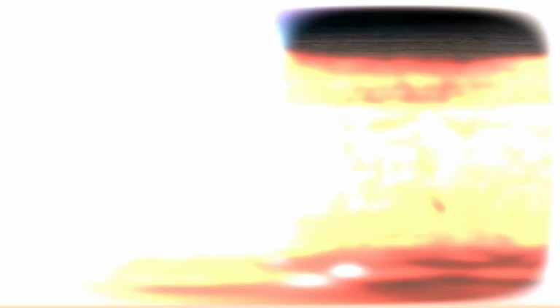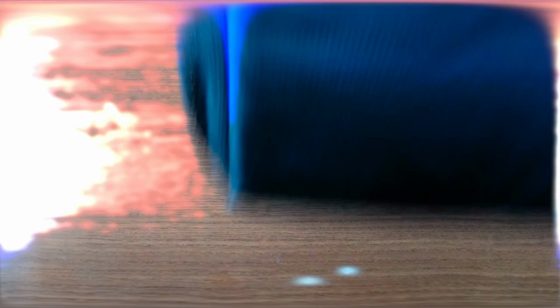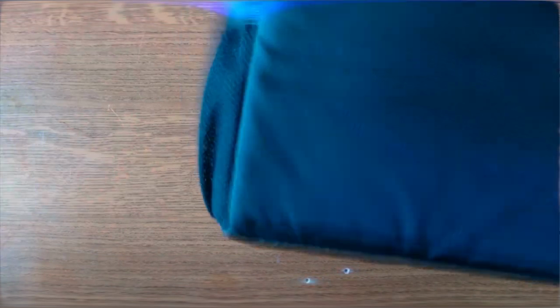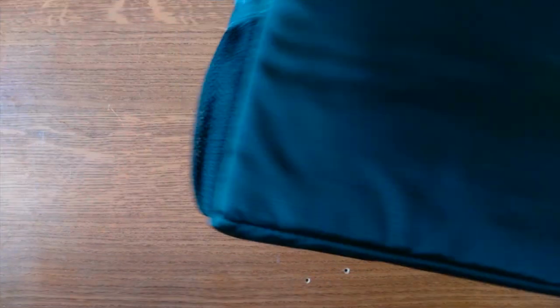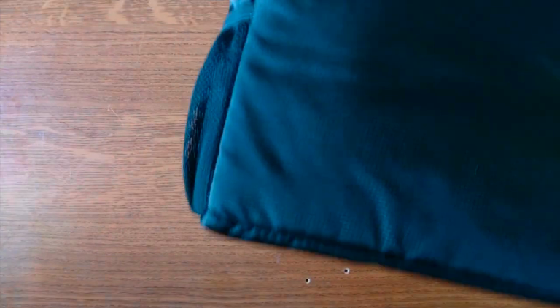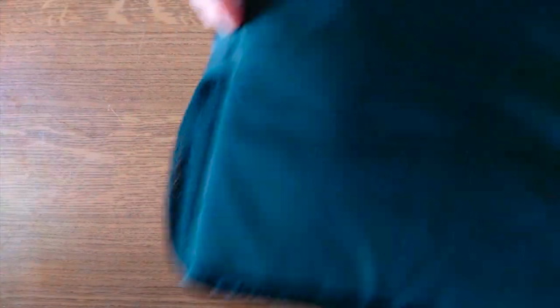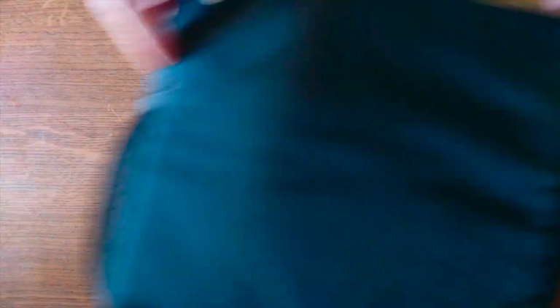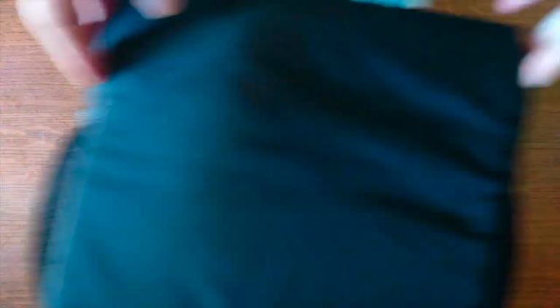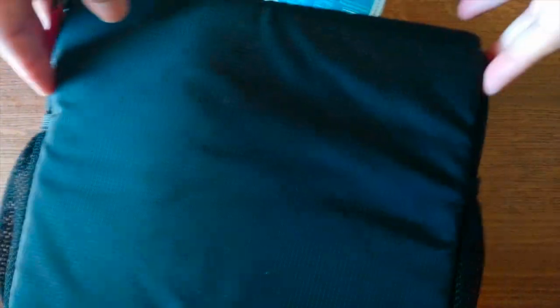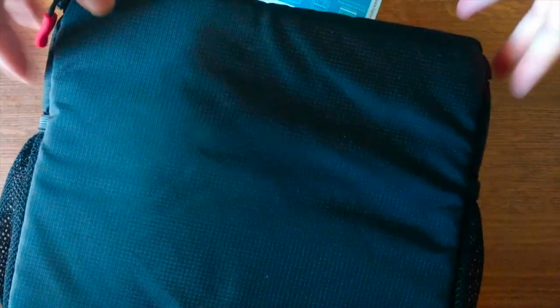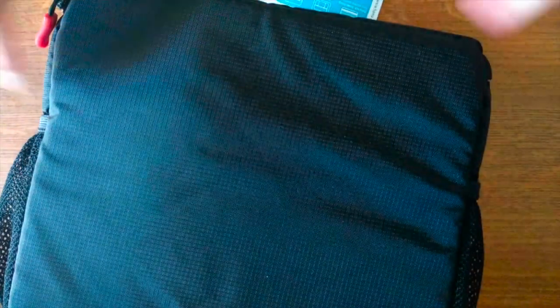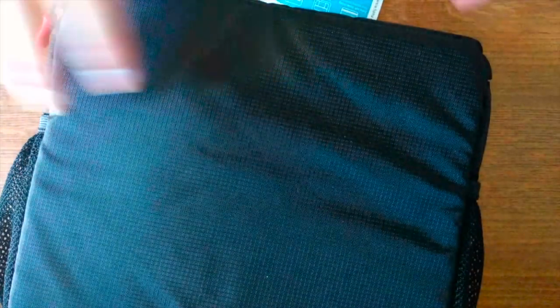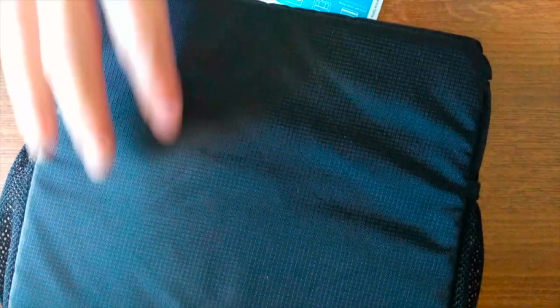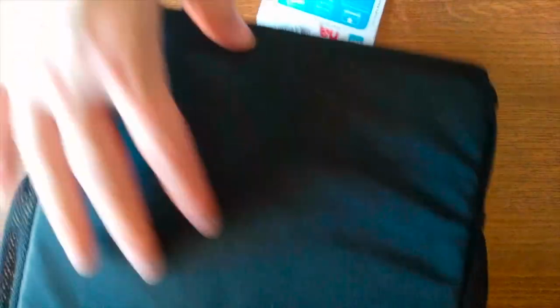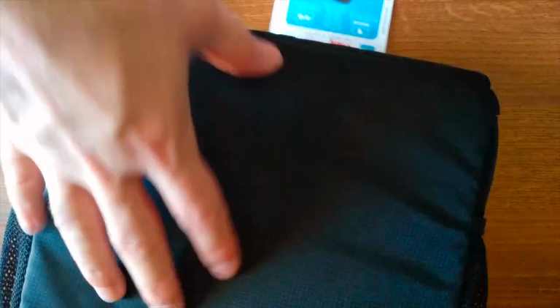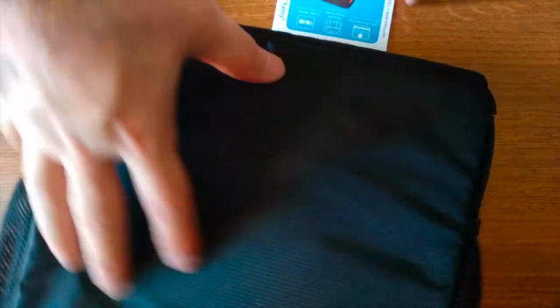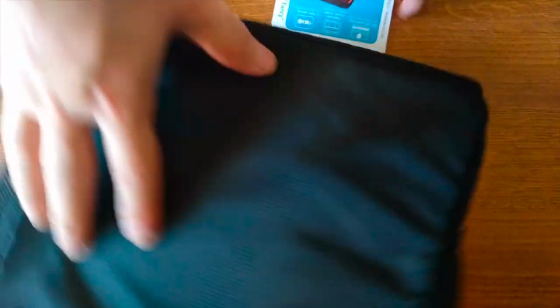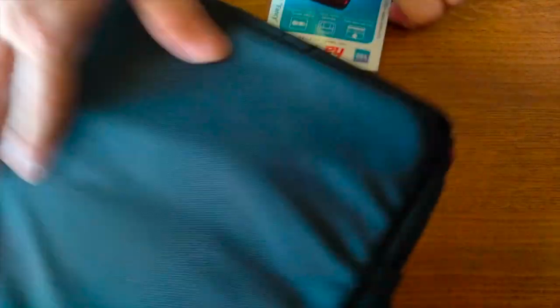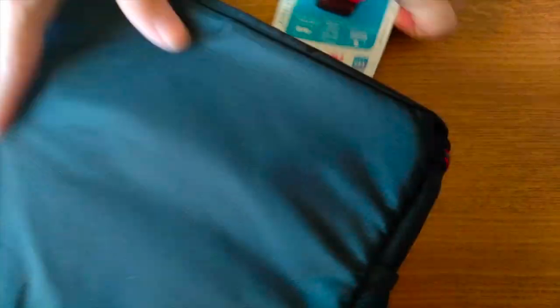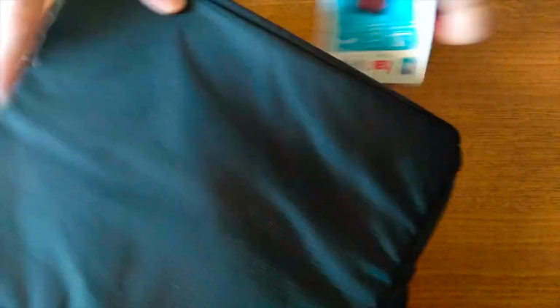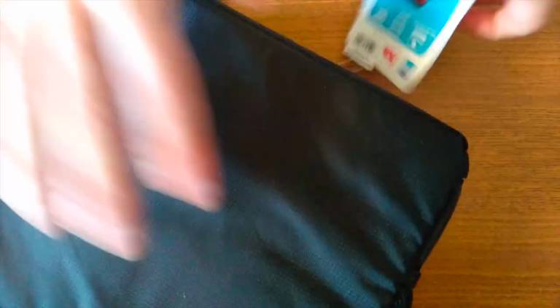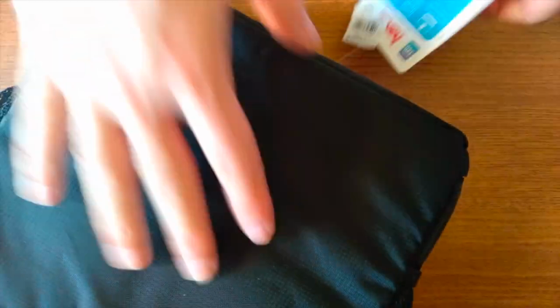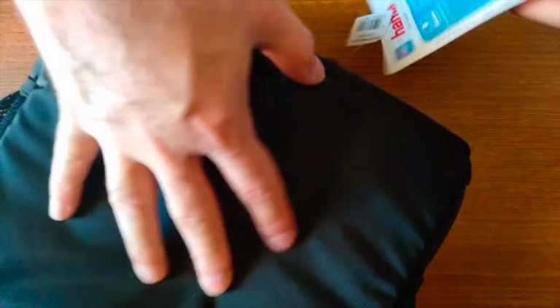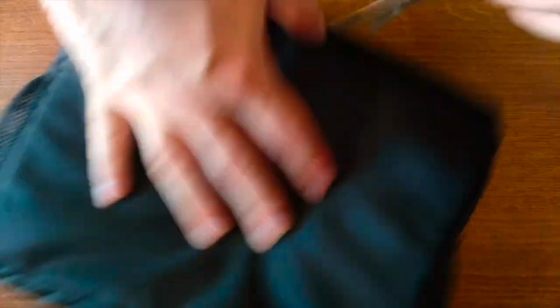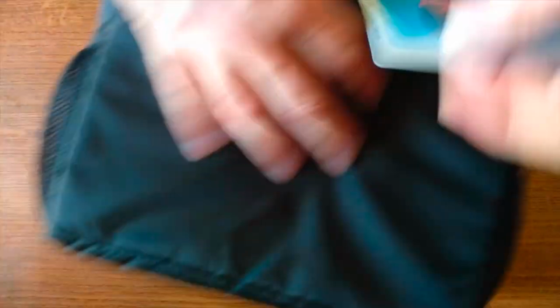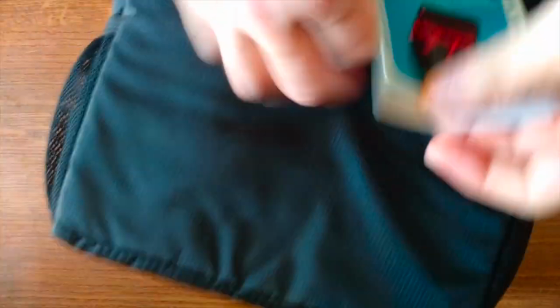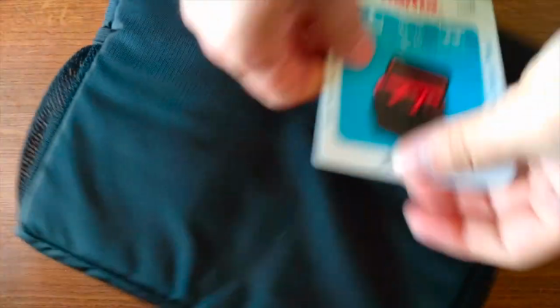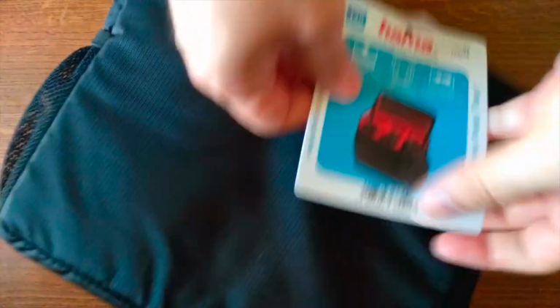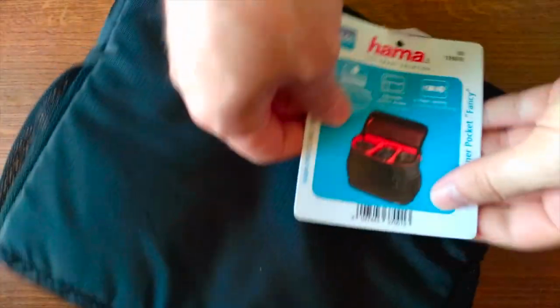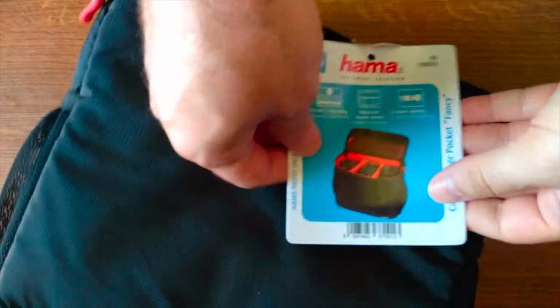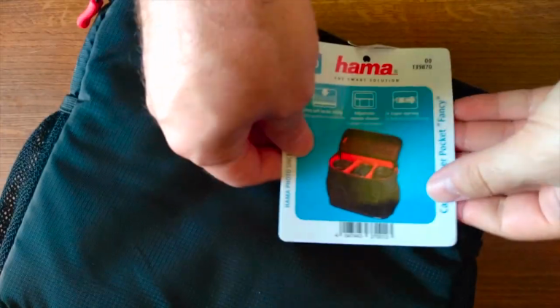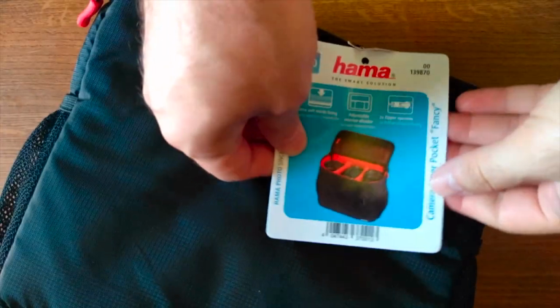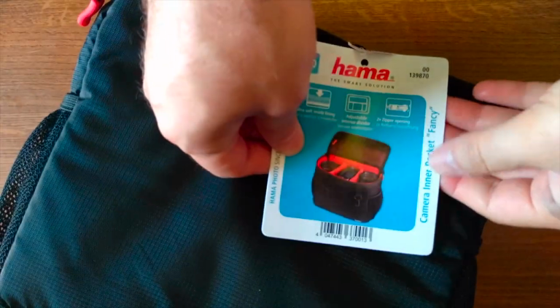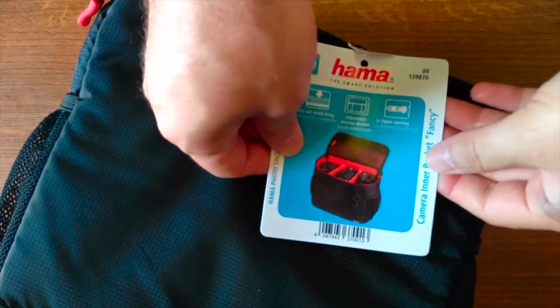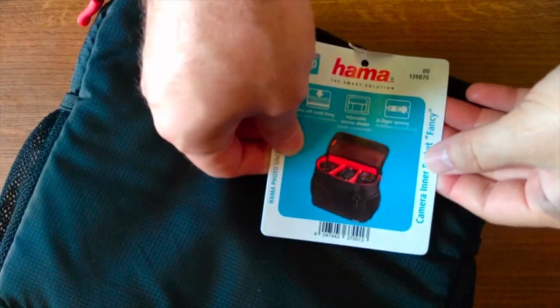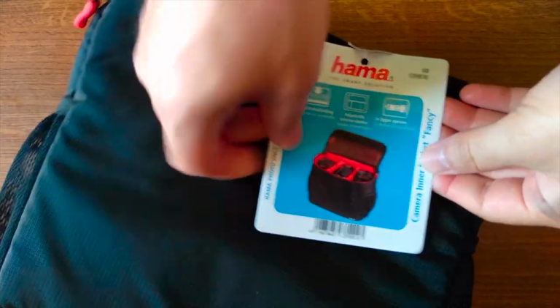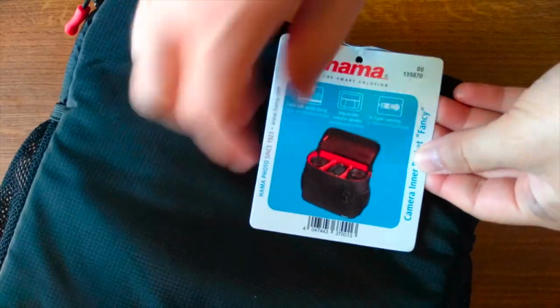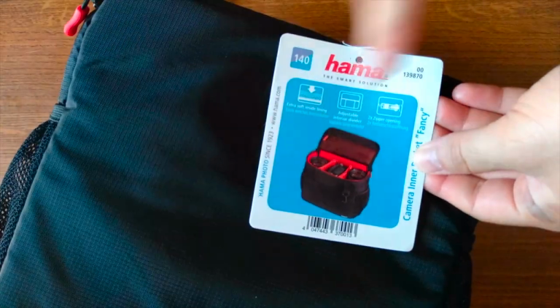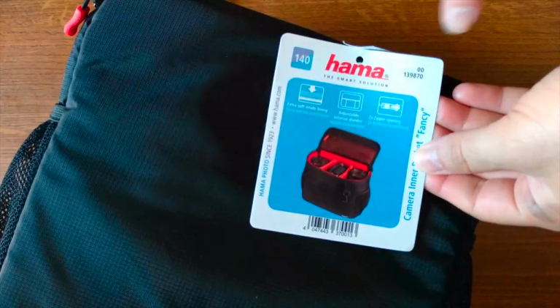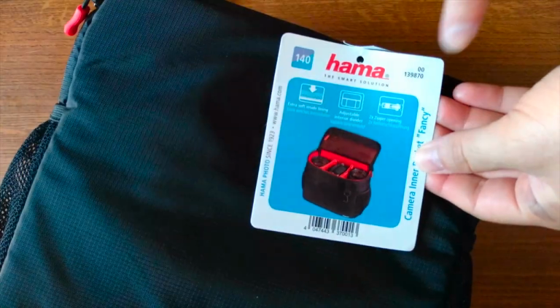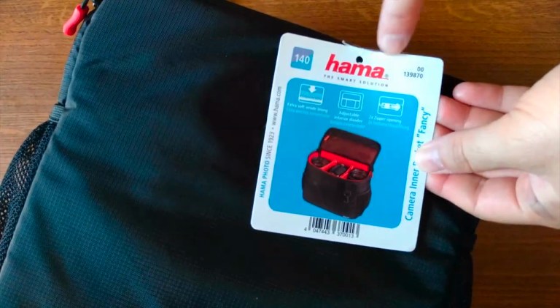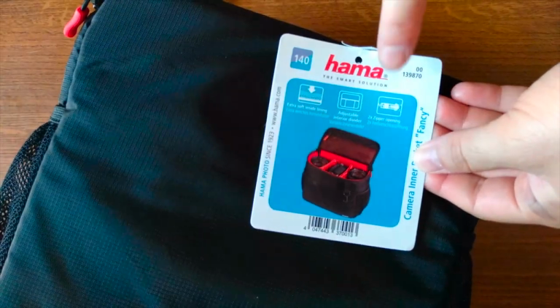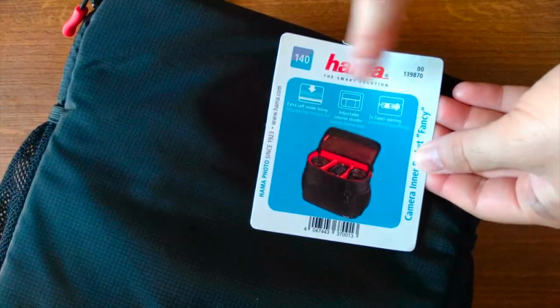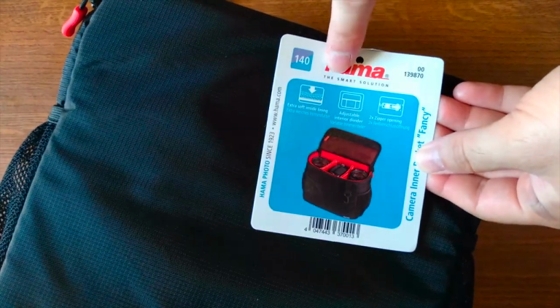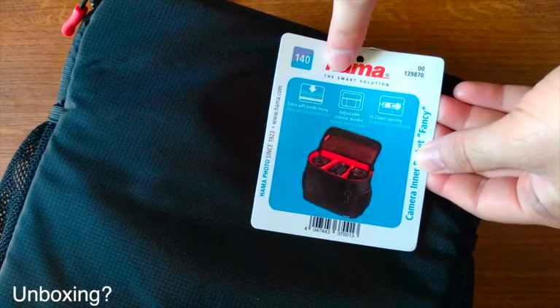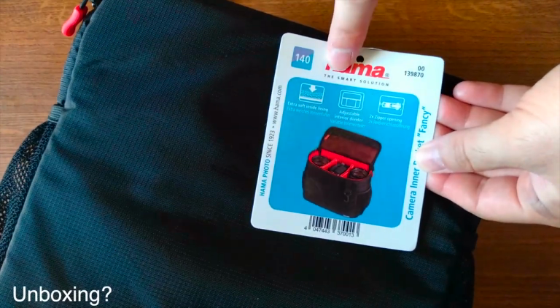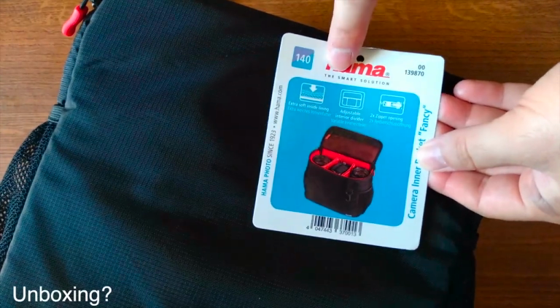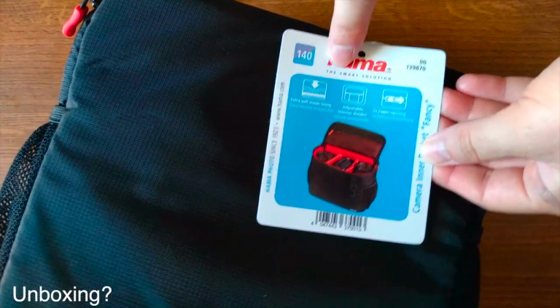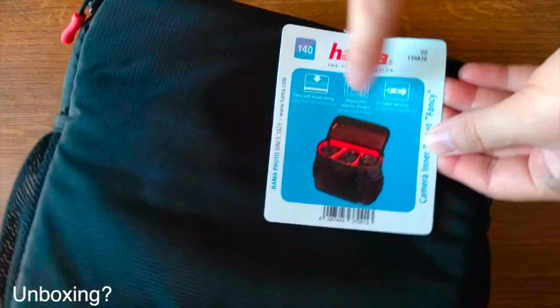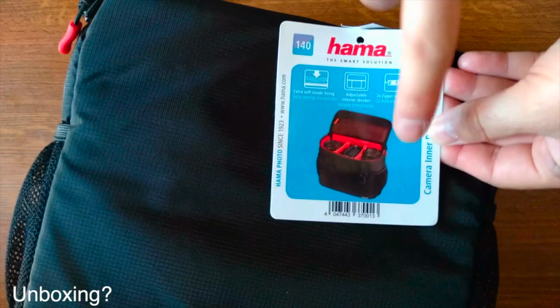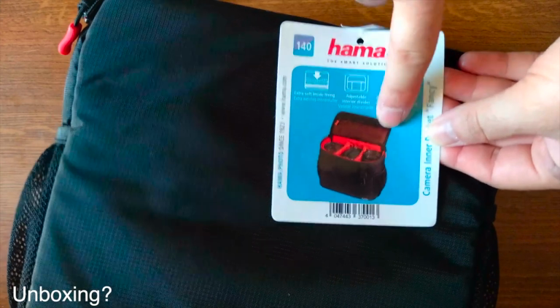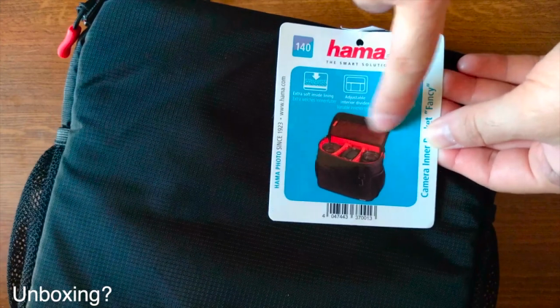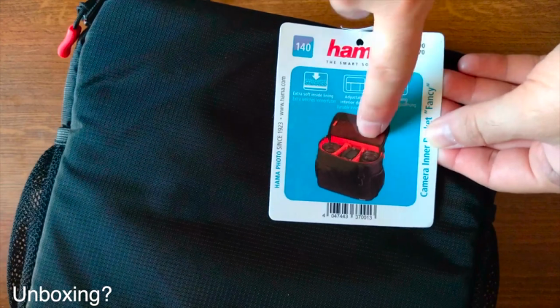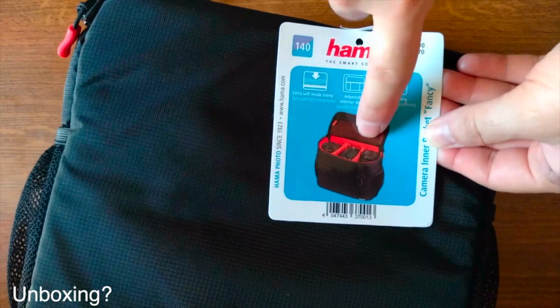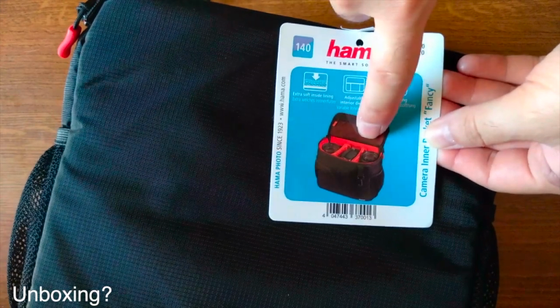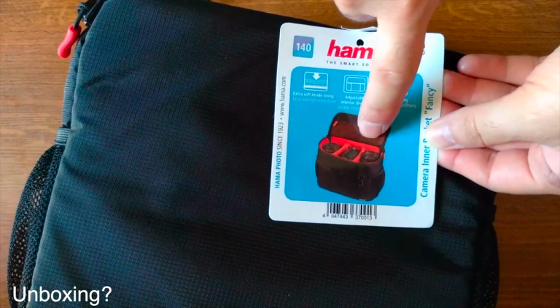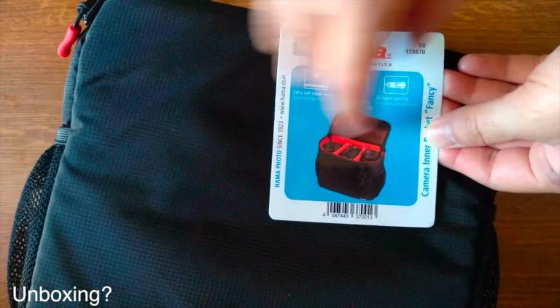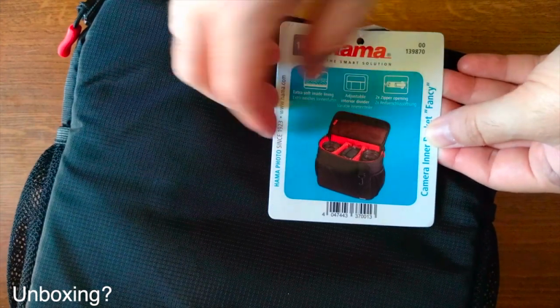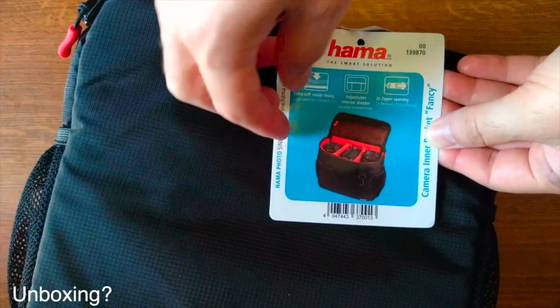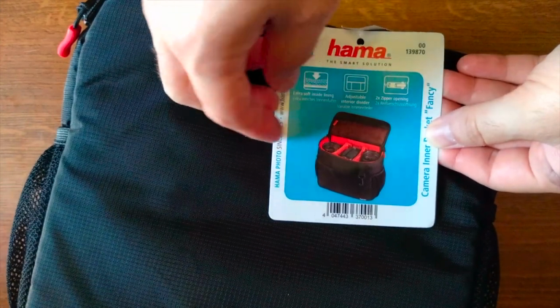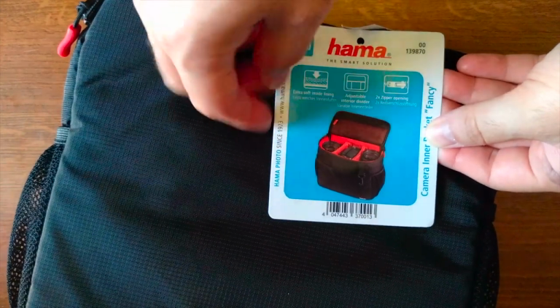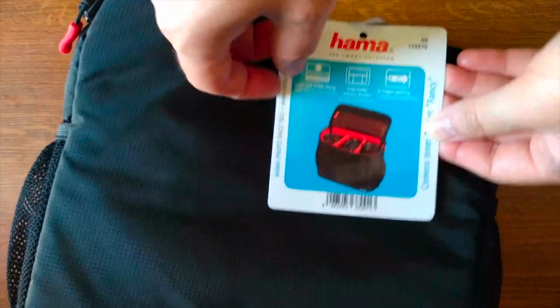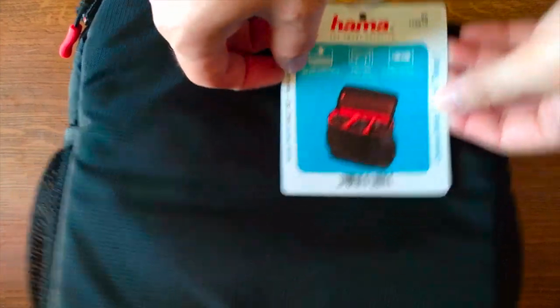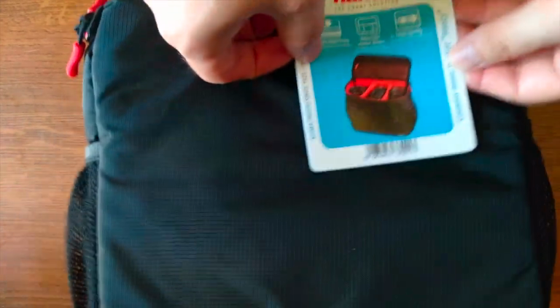Hello YouTube, Dion from Antextech here and this is one of the times we have to unbox this Hama camera equipment bag.